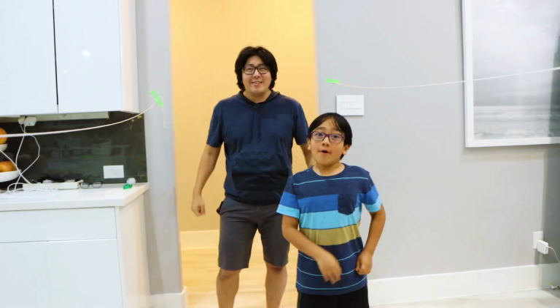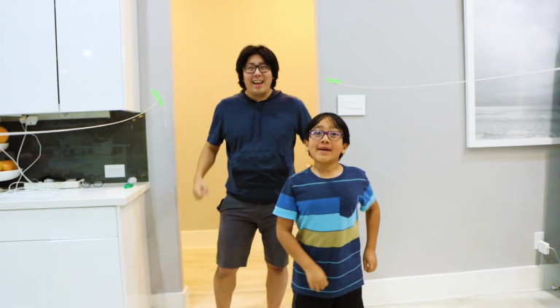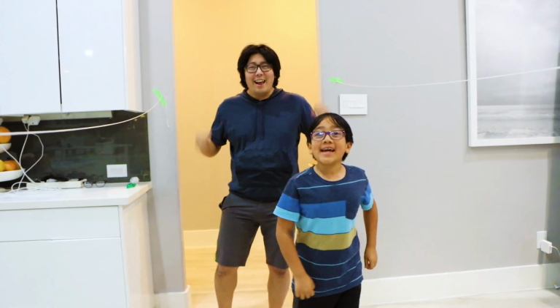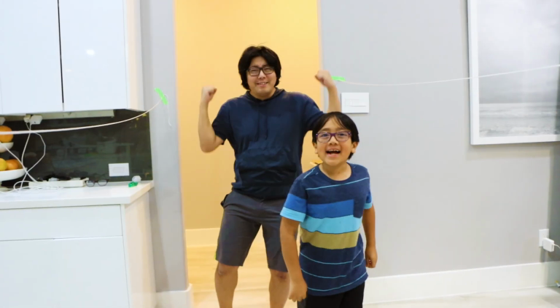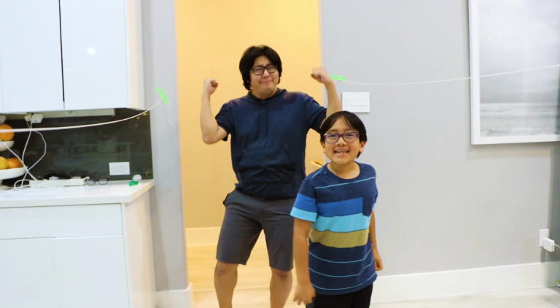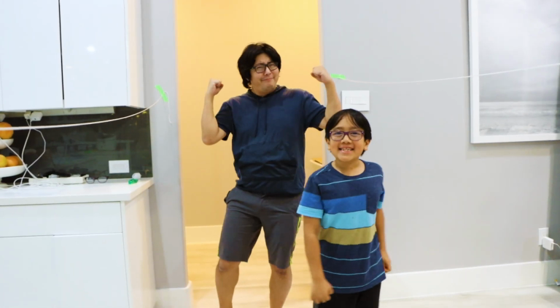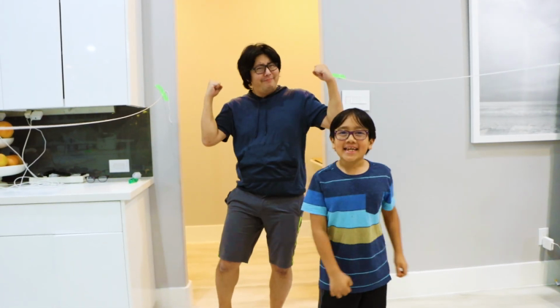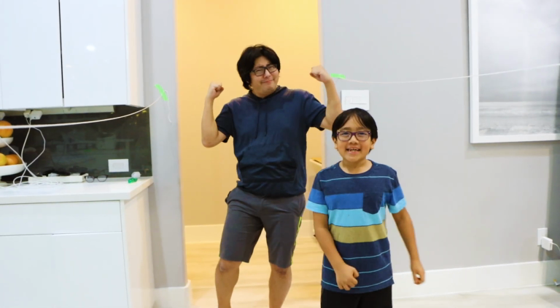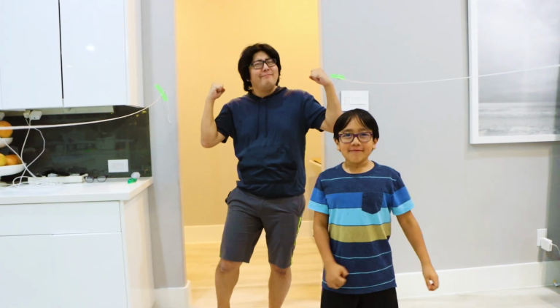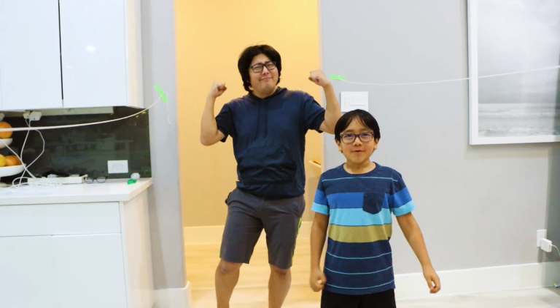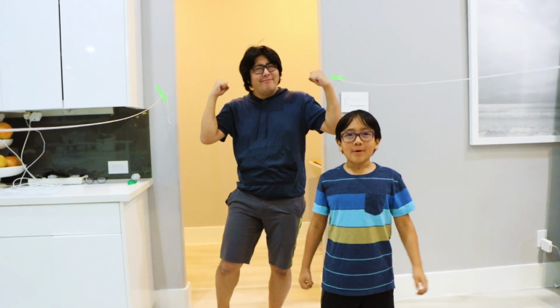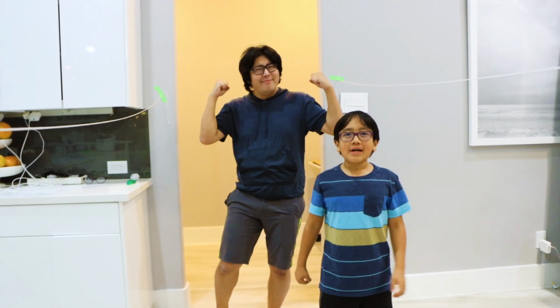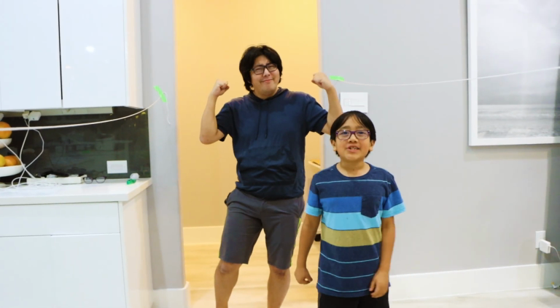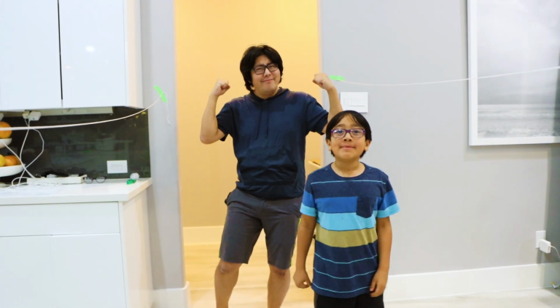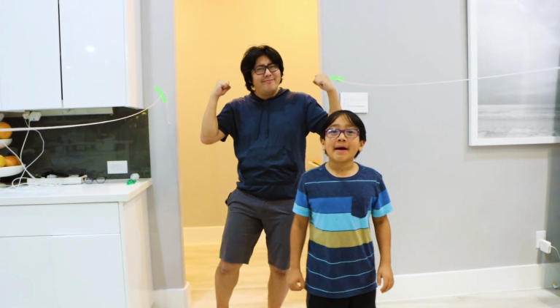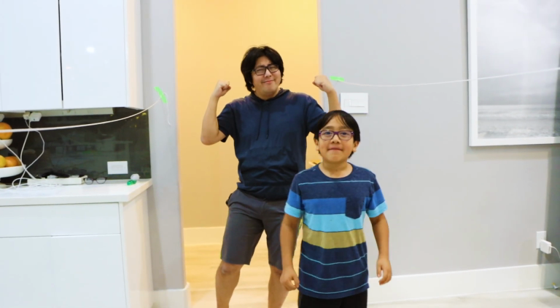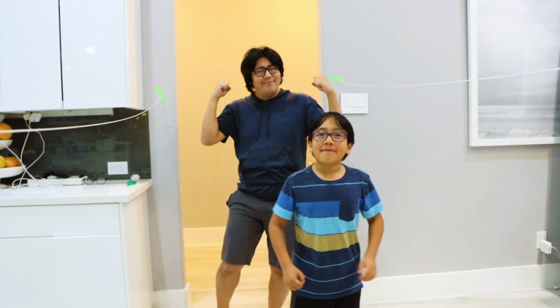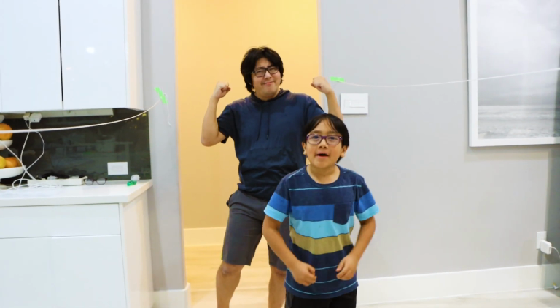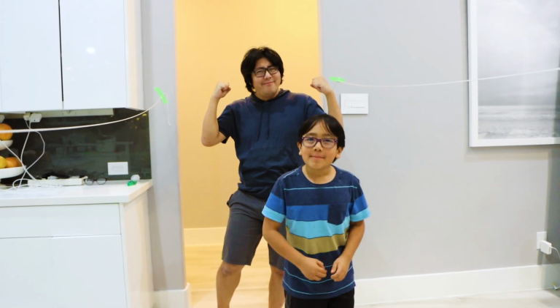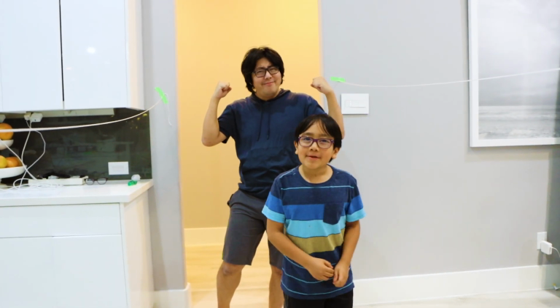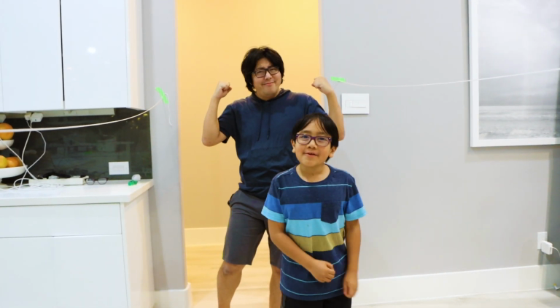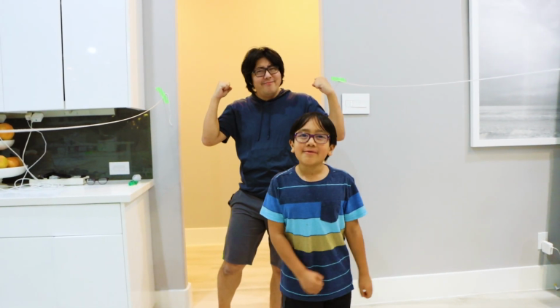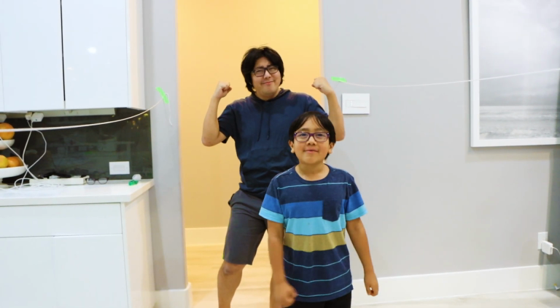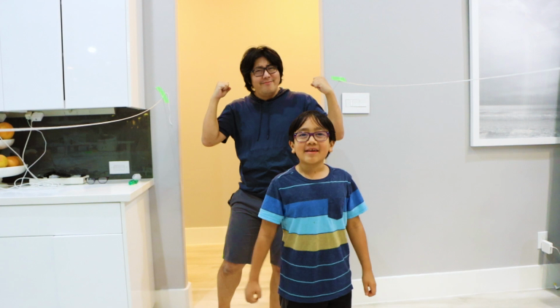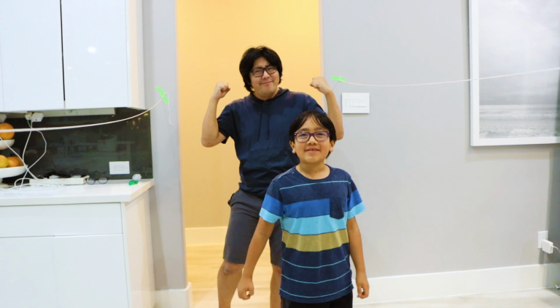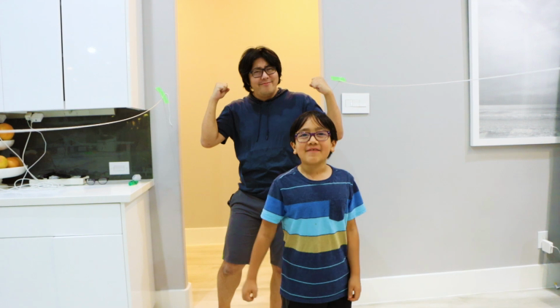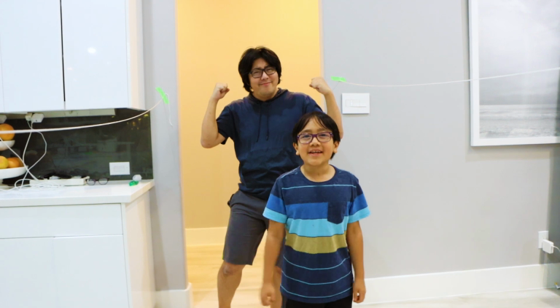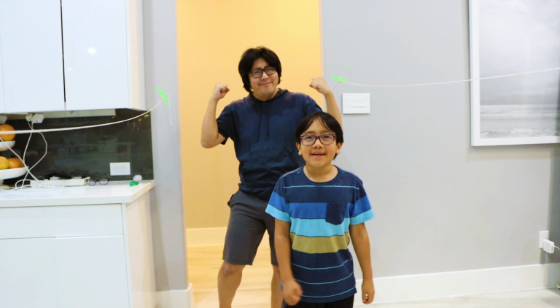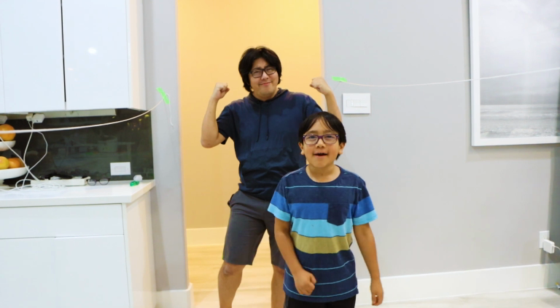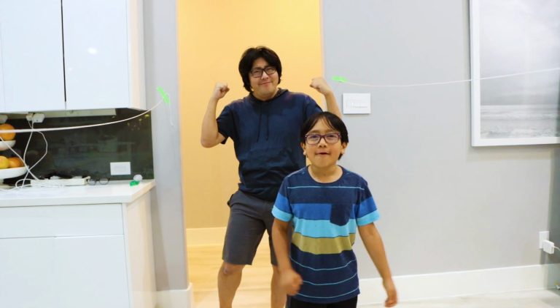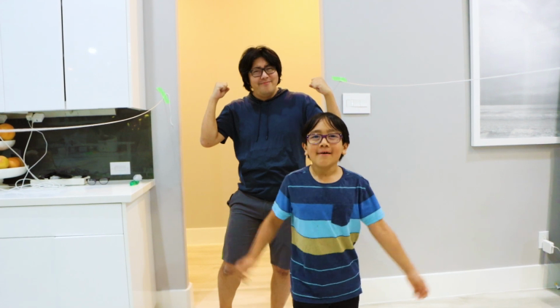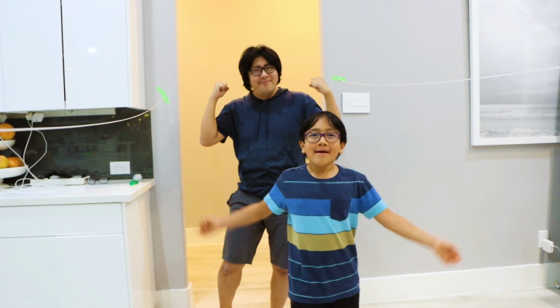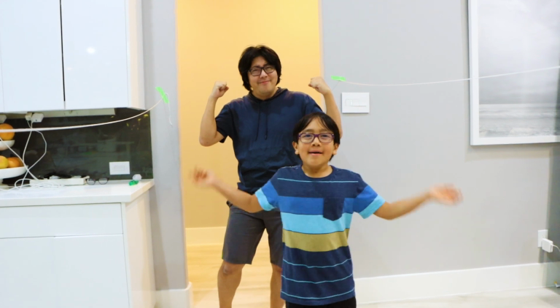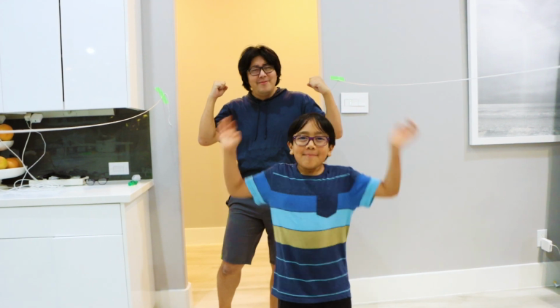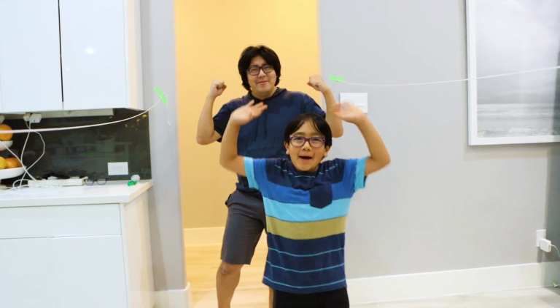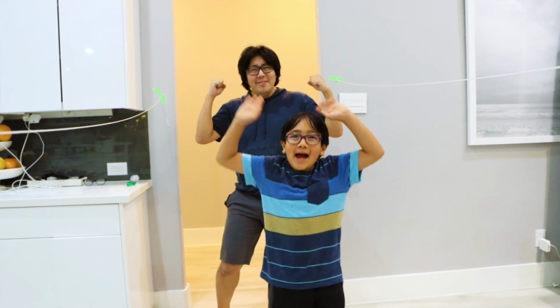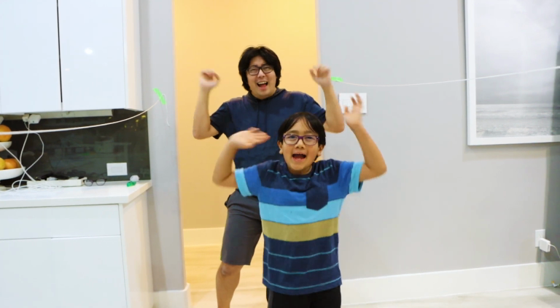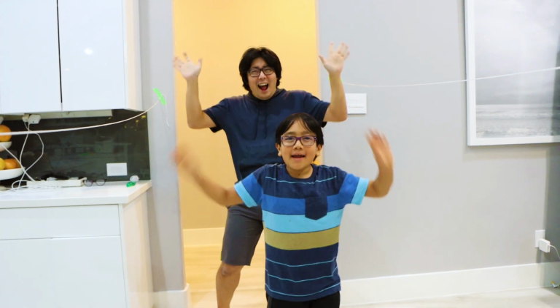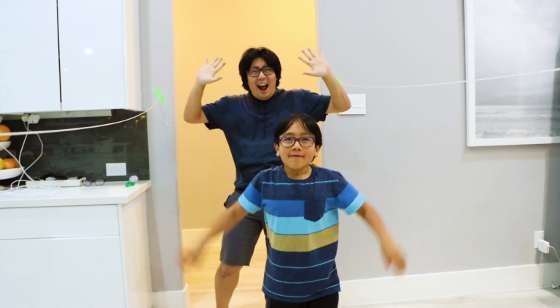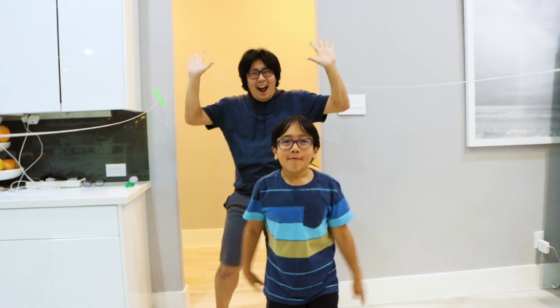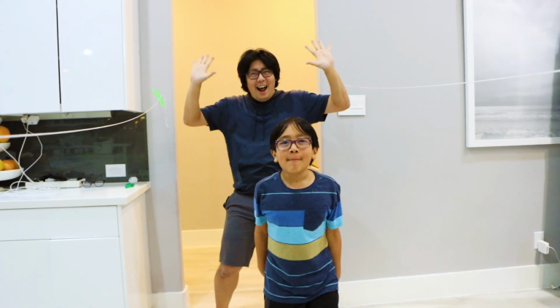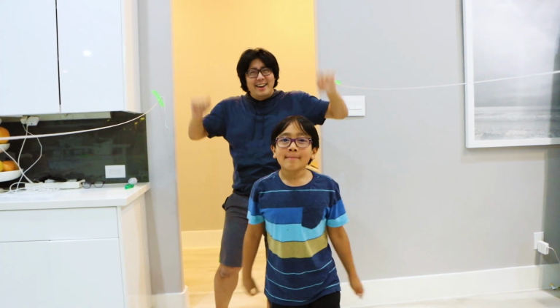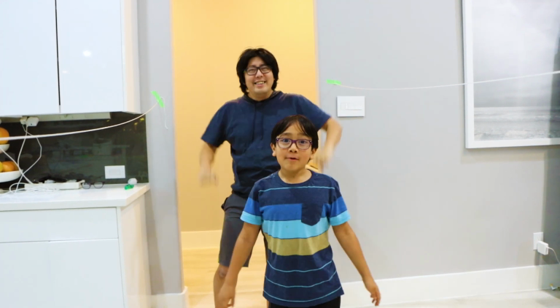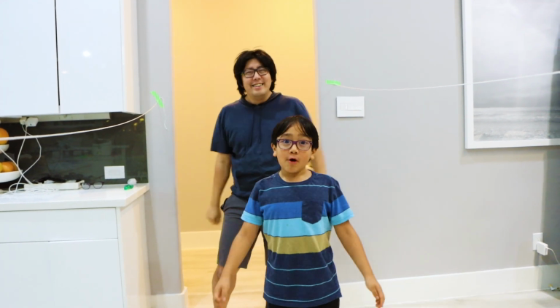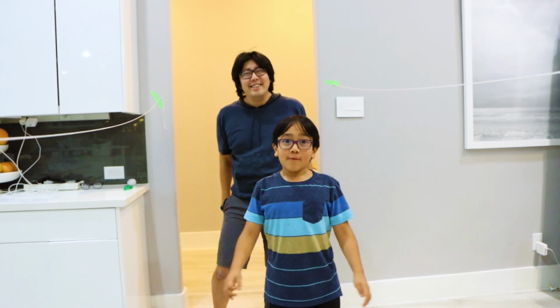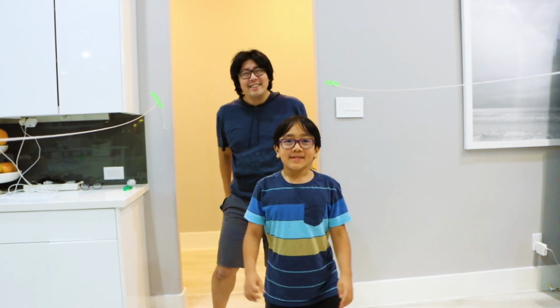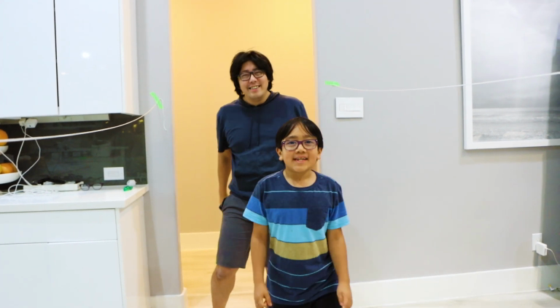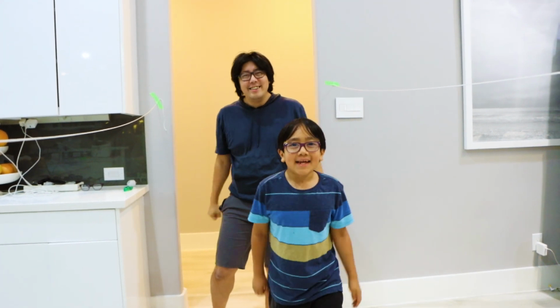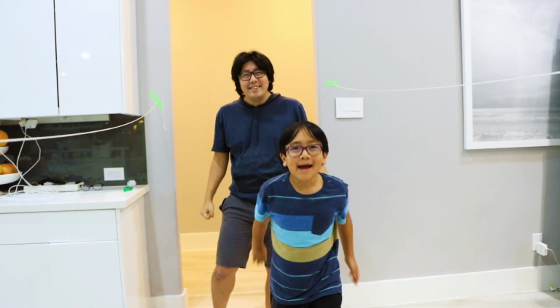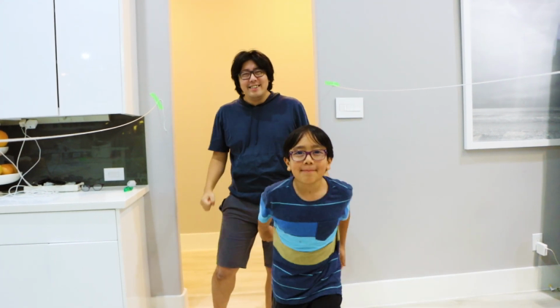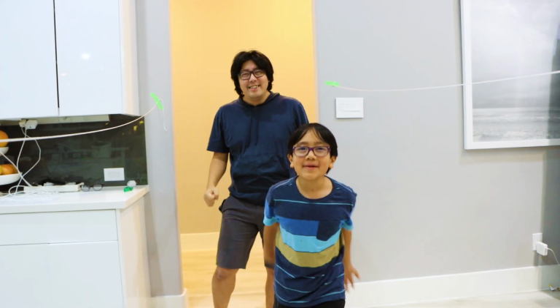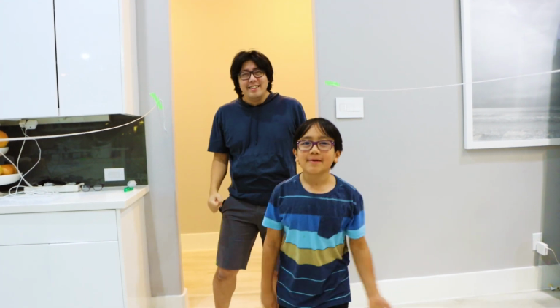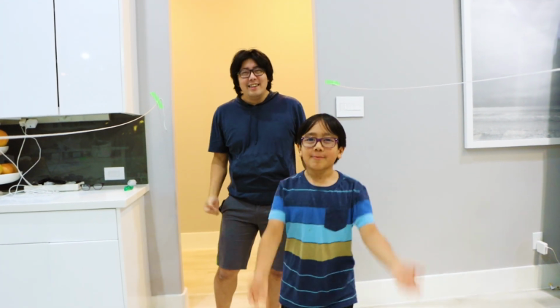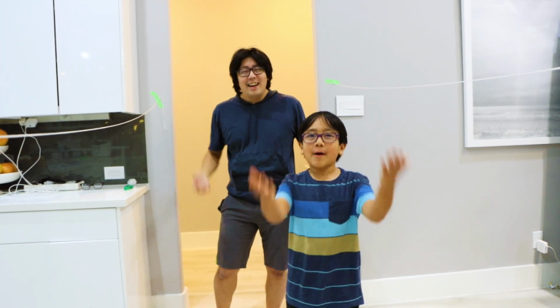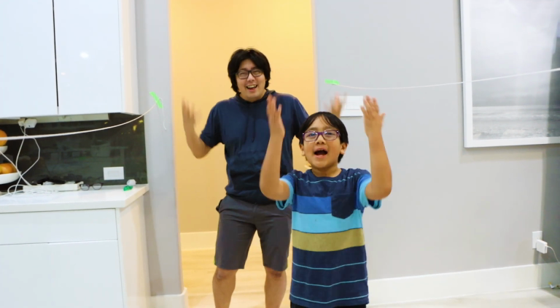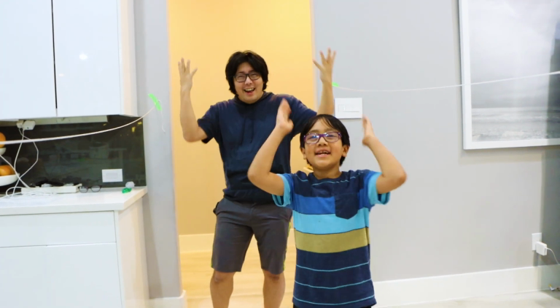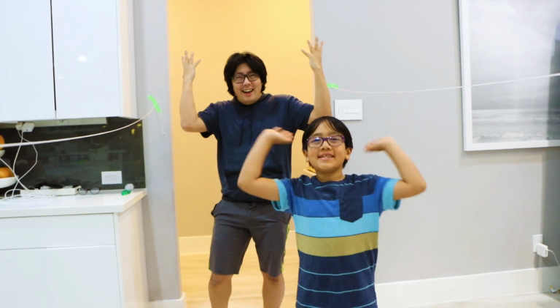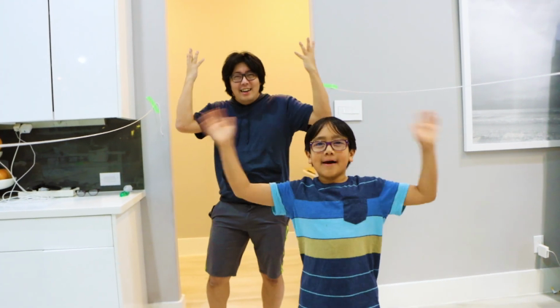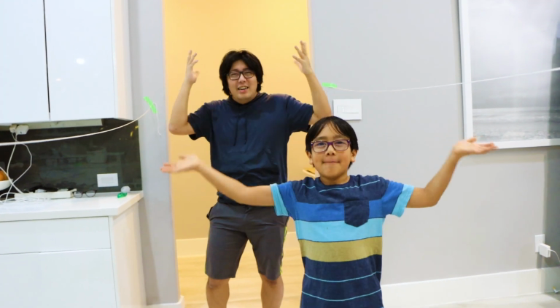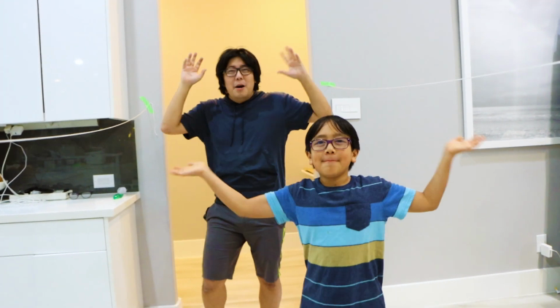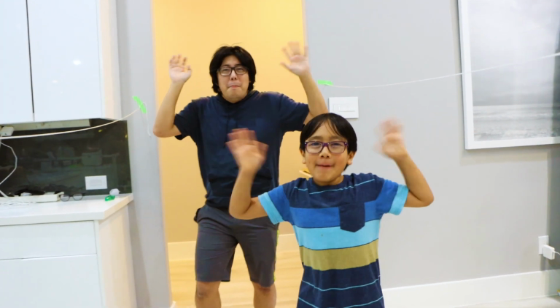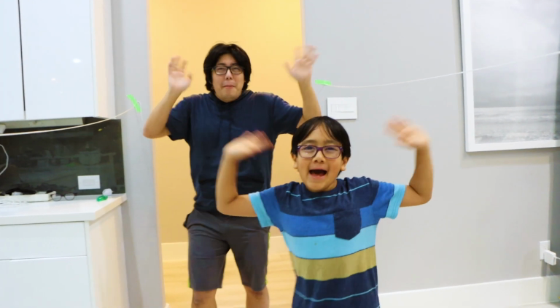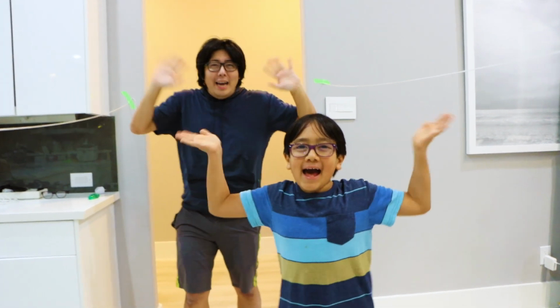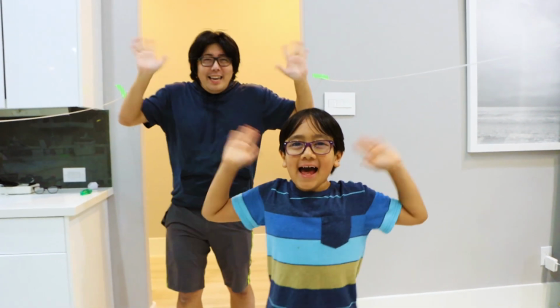Thank you for watching my fun balloon race video. Bye! Remember, always stay happy and rise up. Bye!